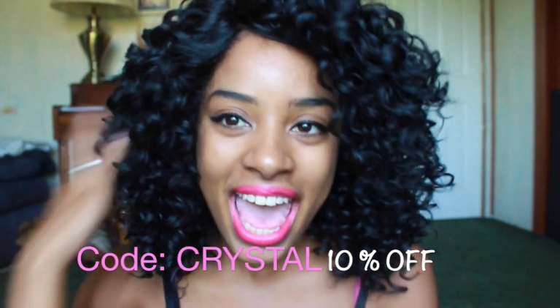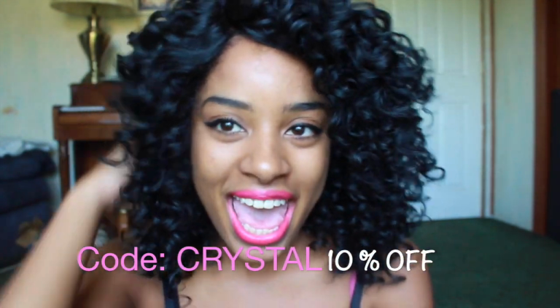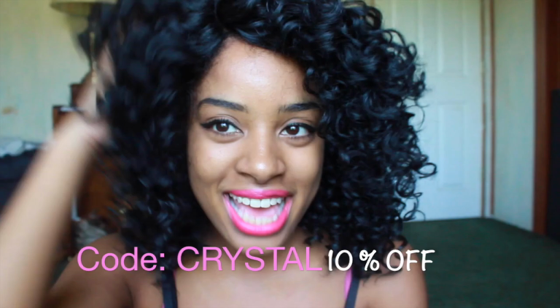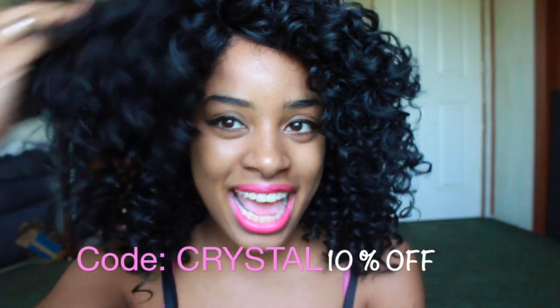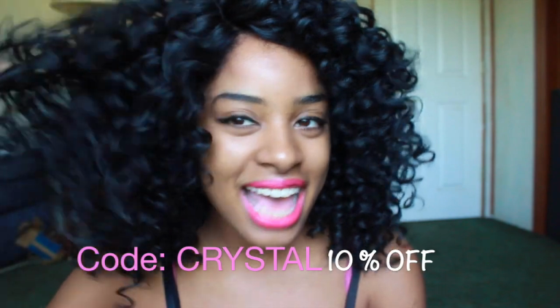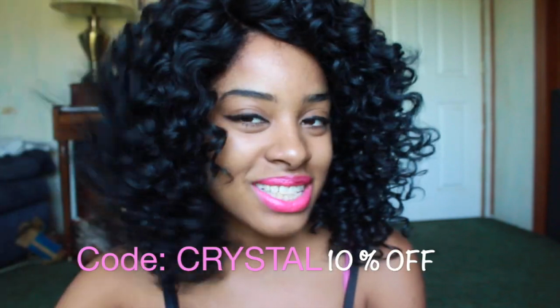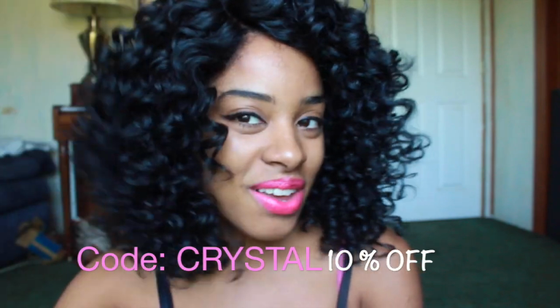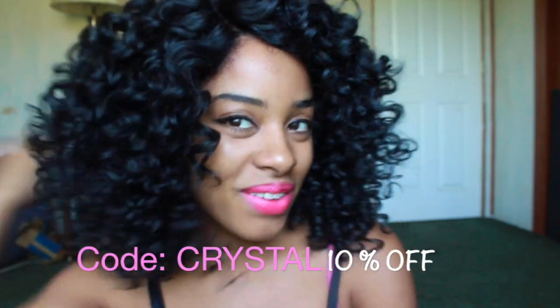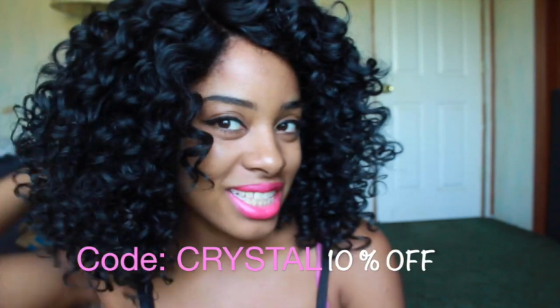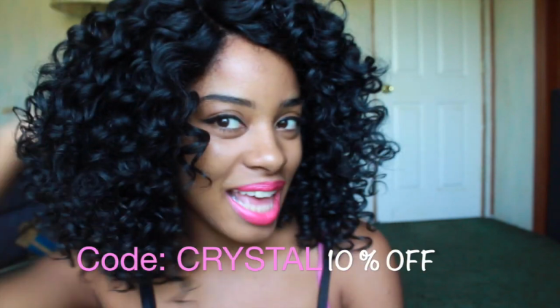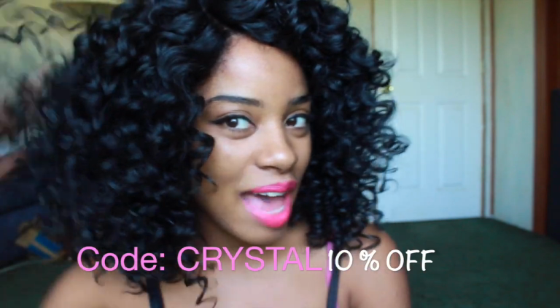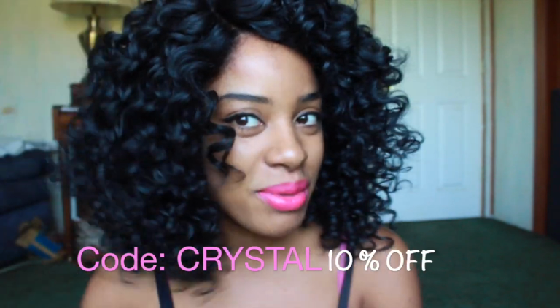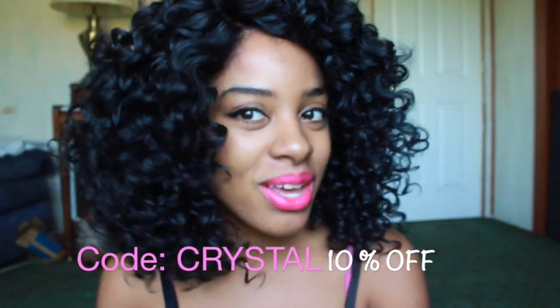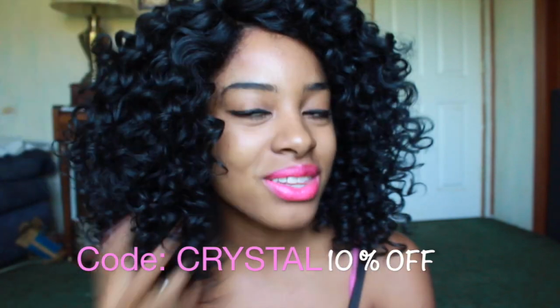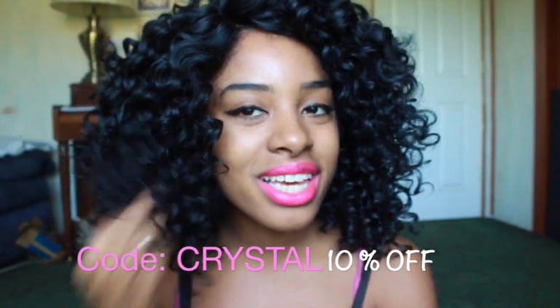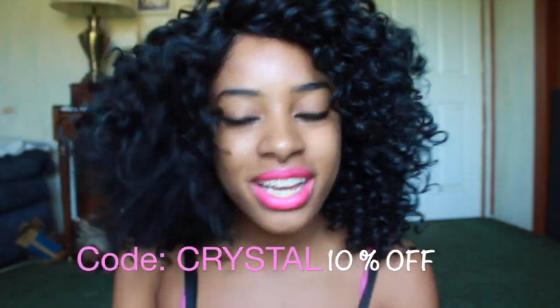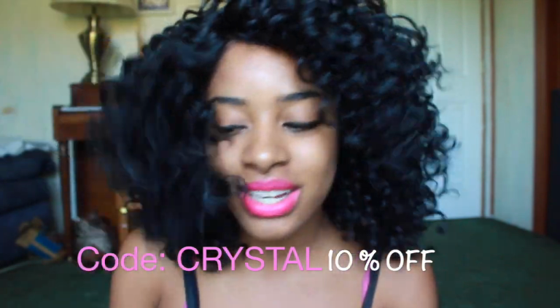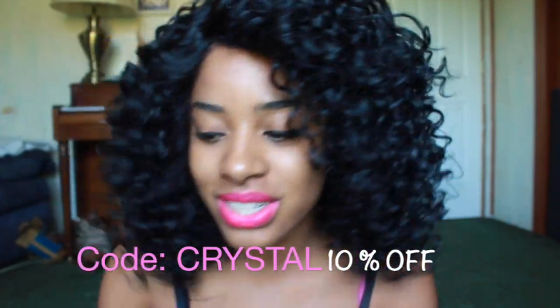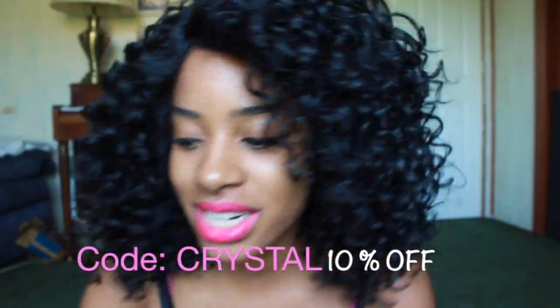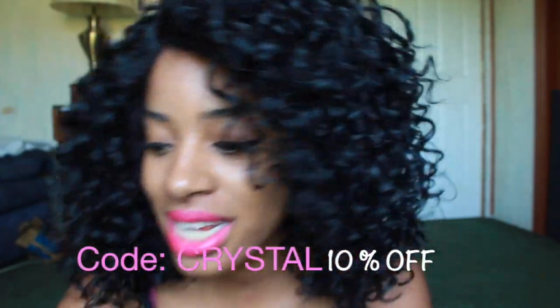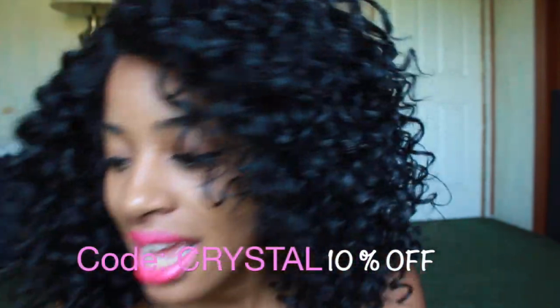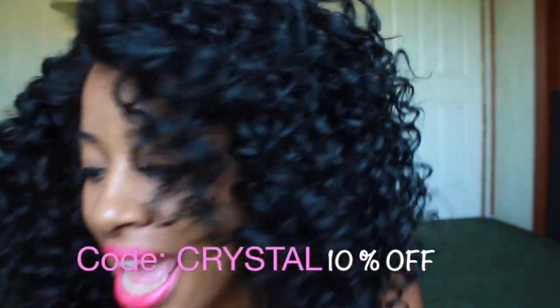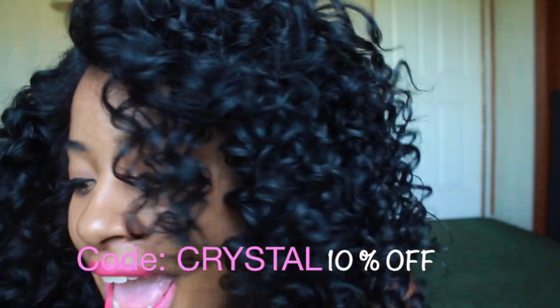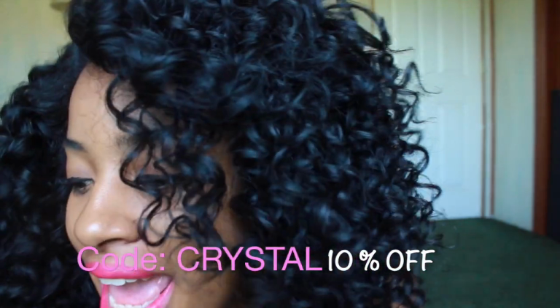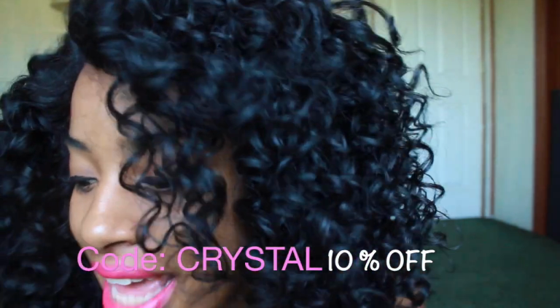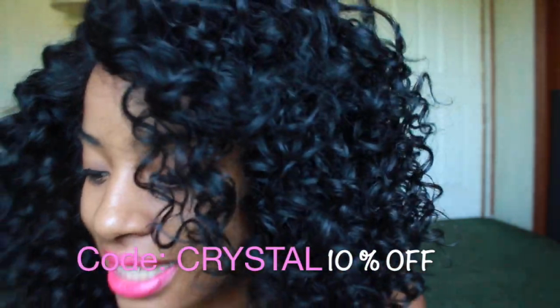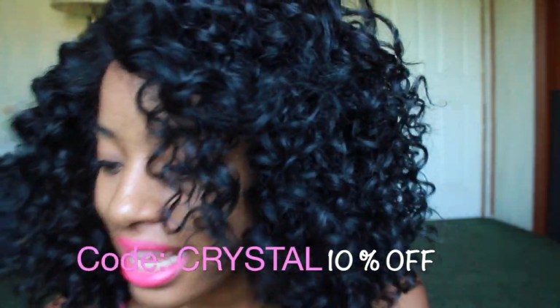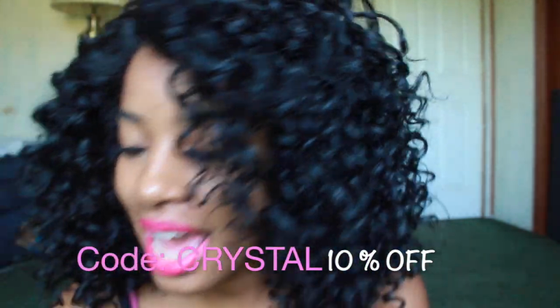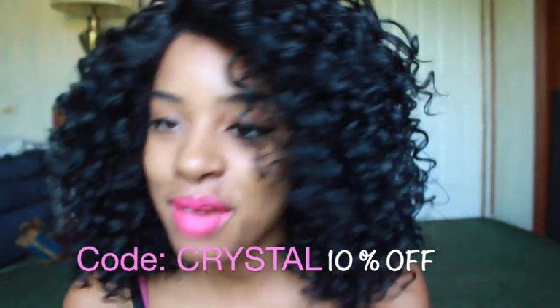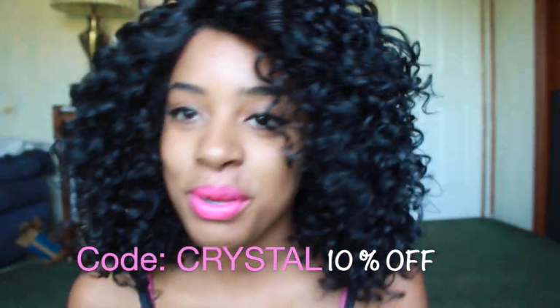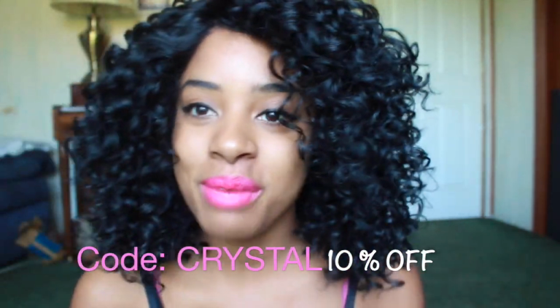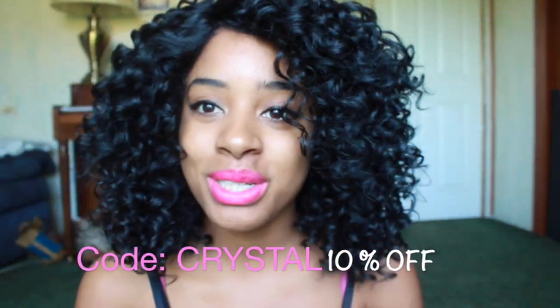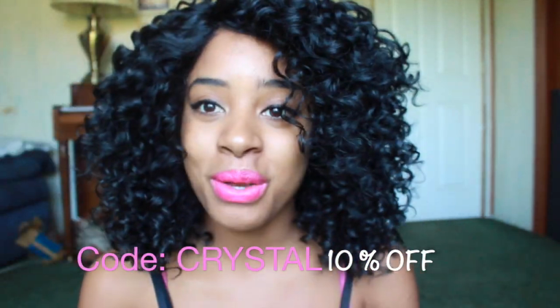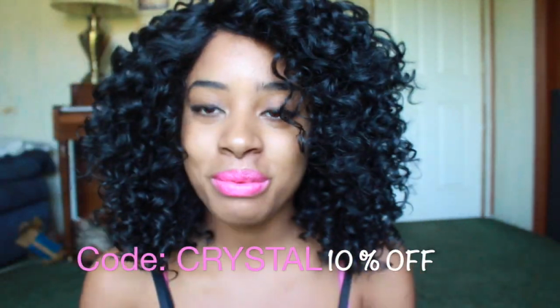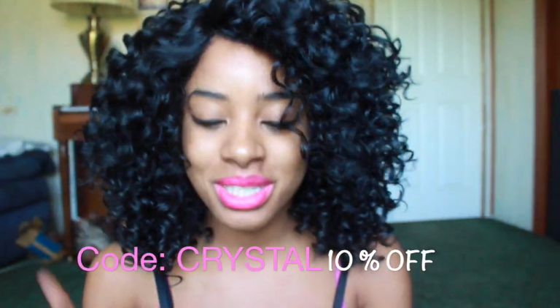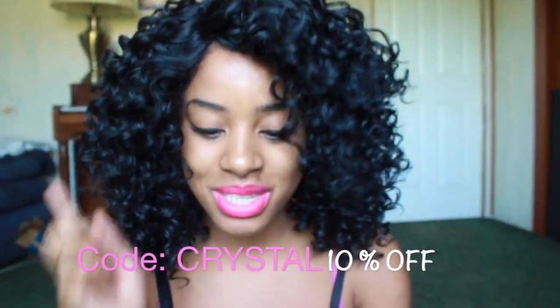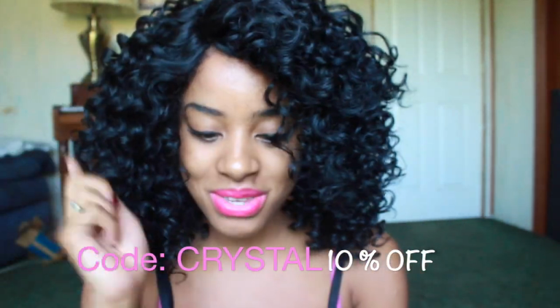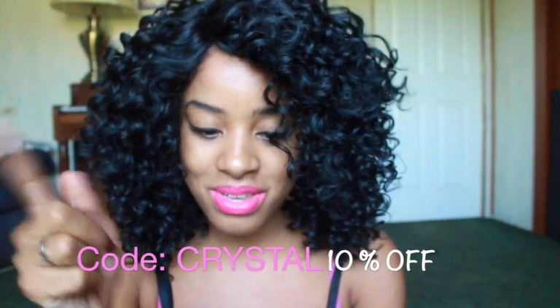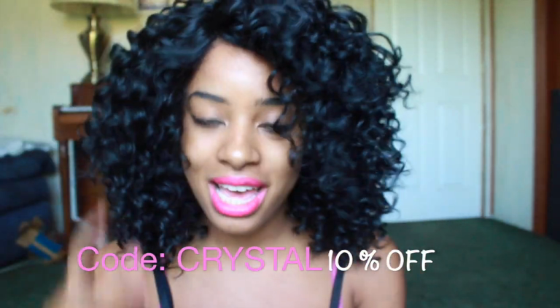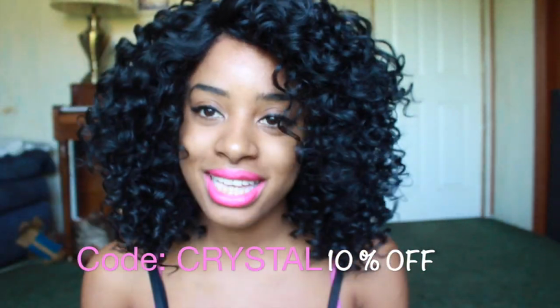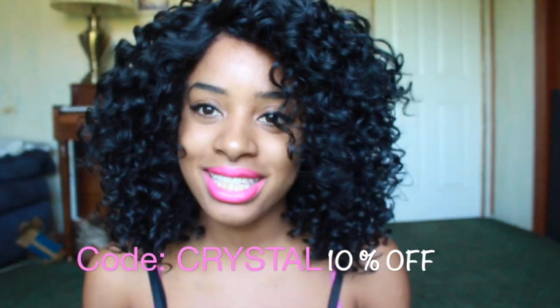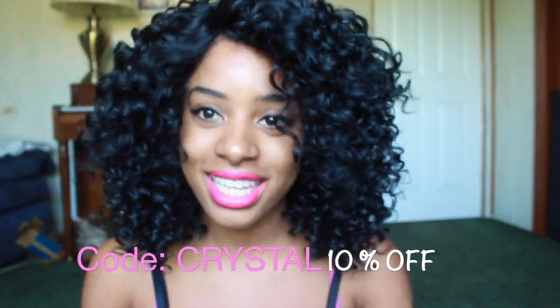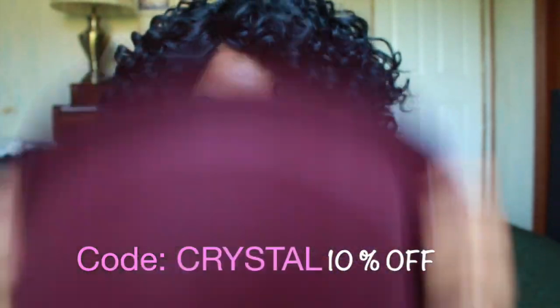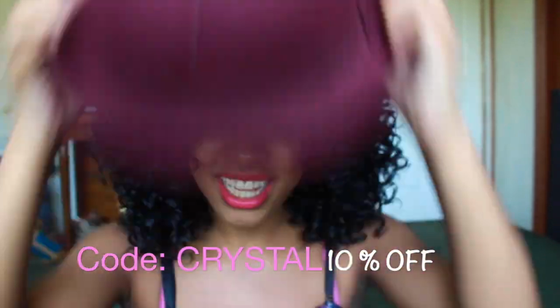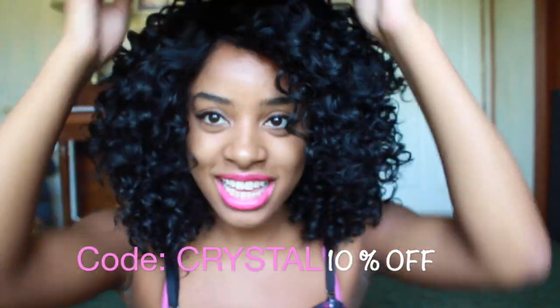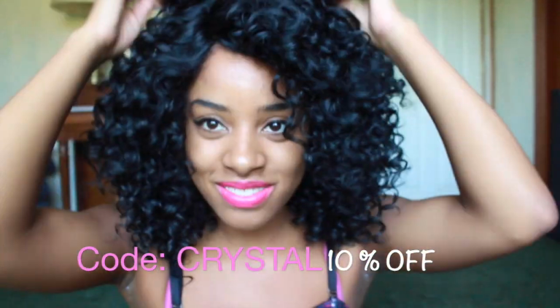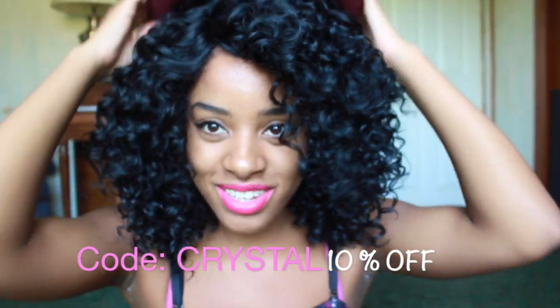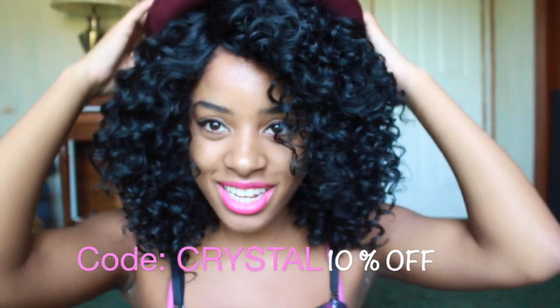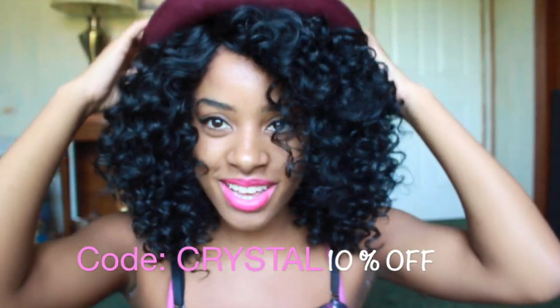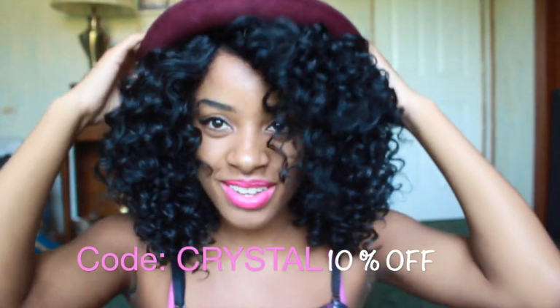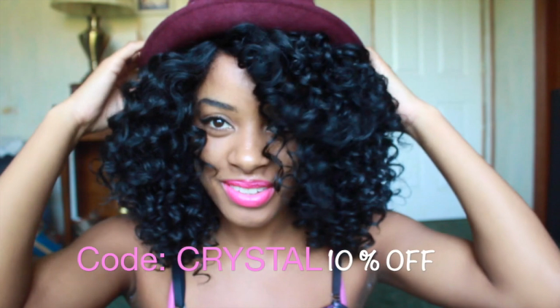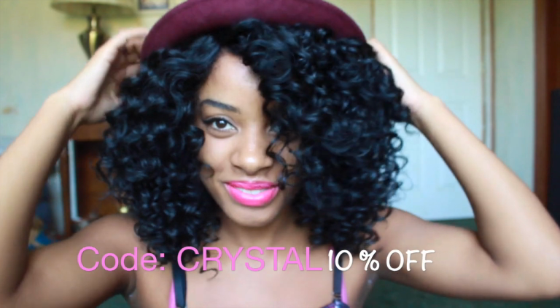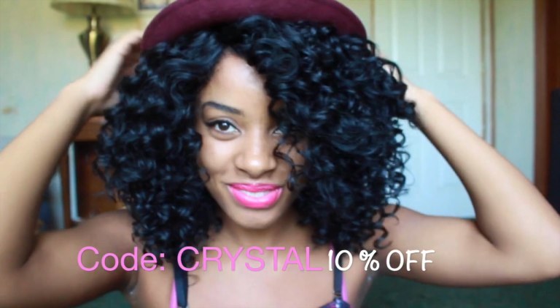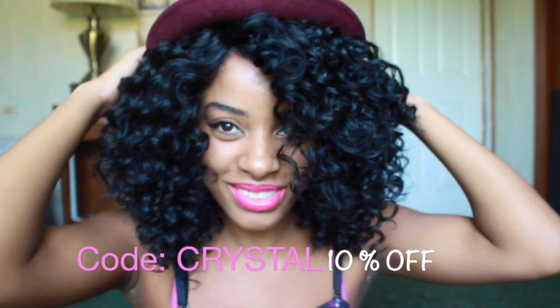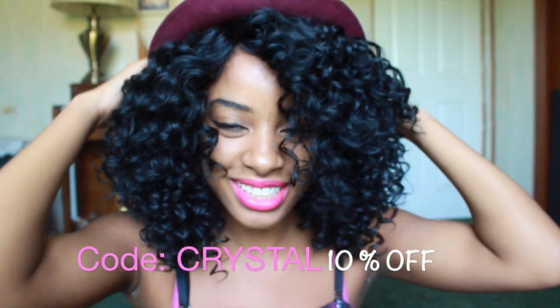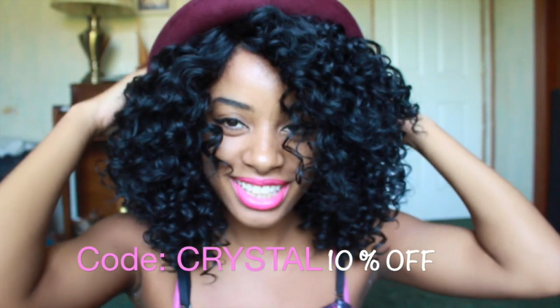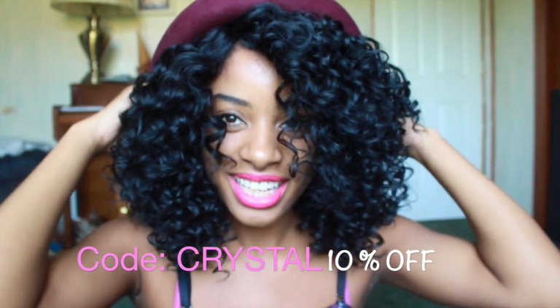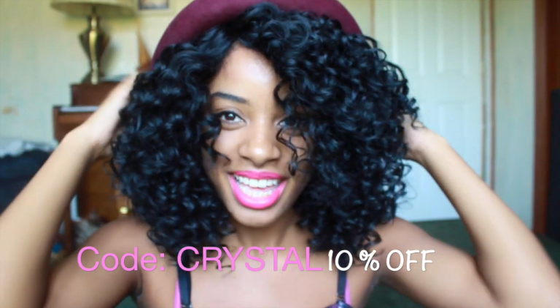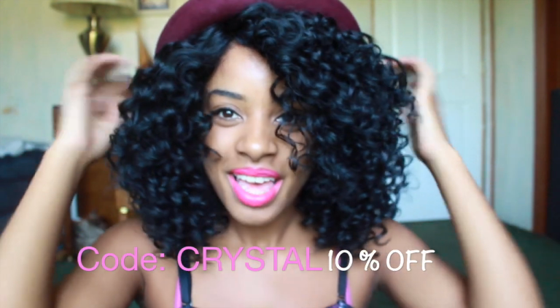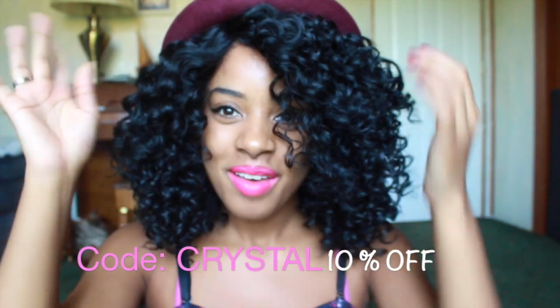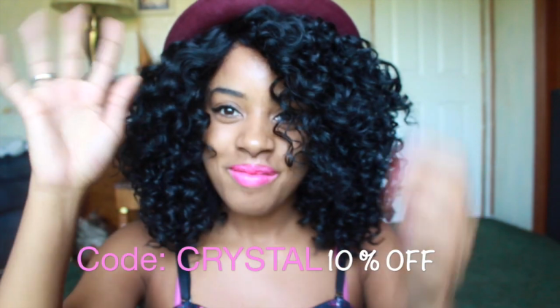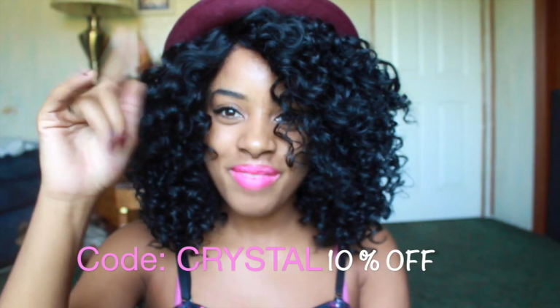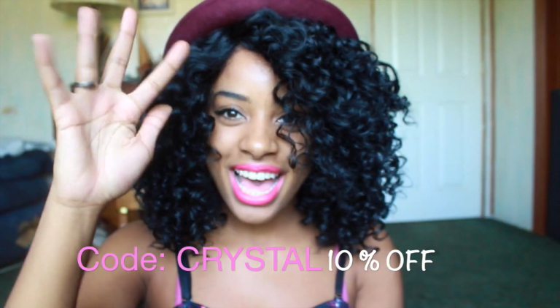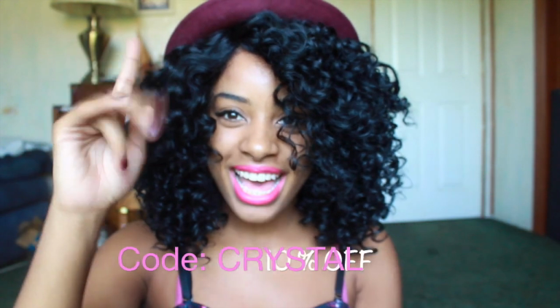And as always, happy healthy hair journey. I hope to see you guys in the next video. Bye!